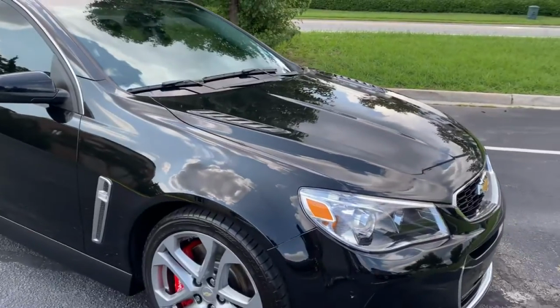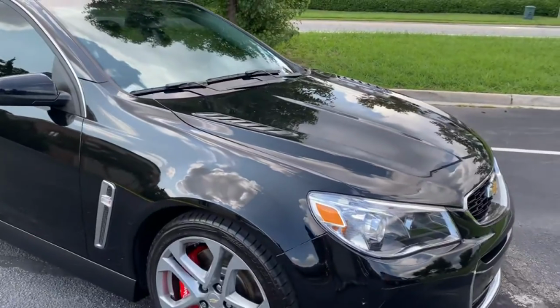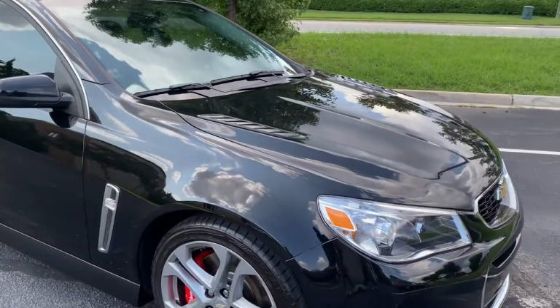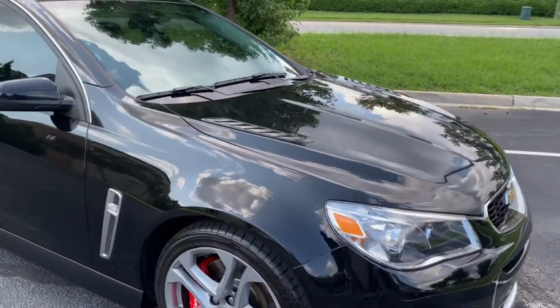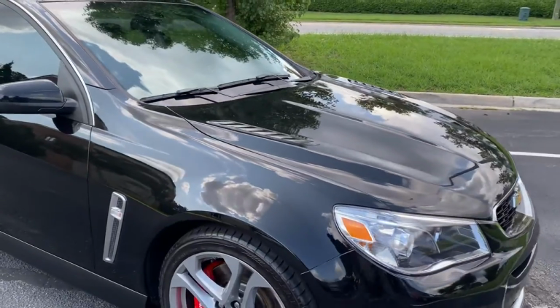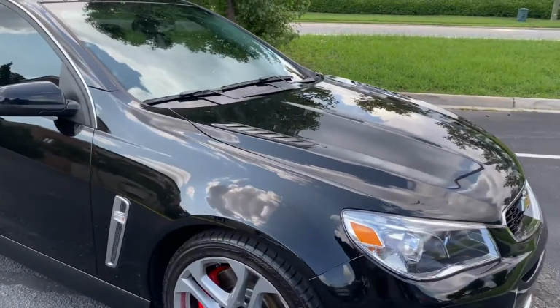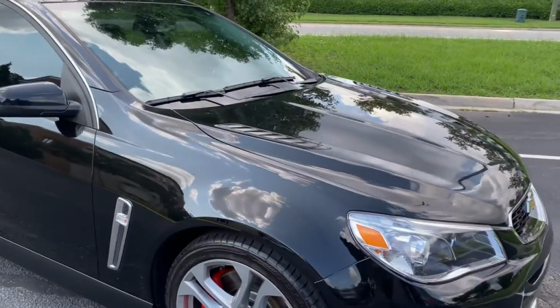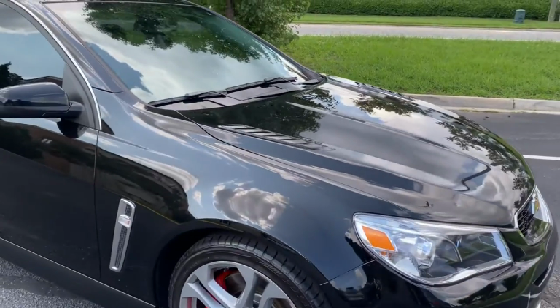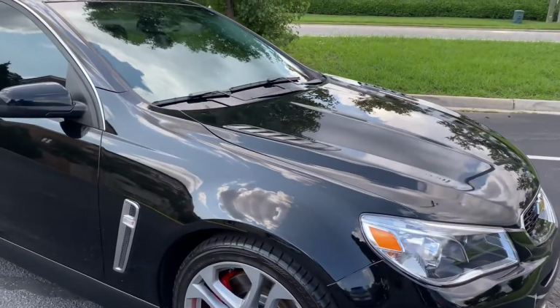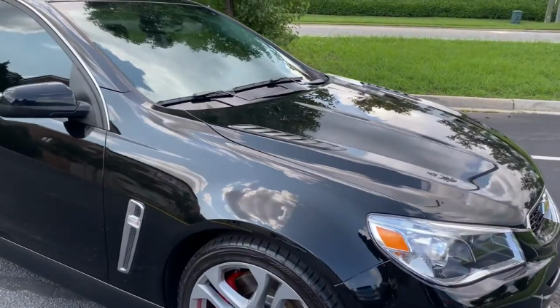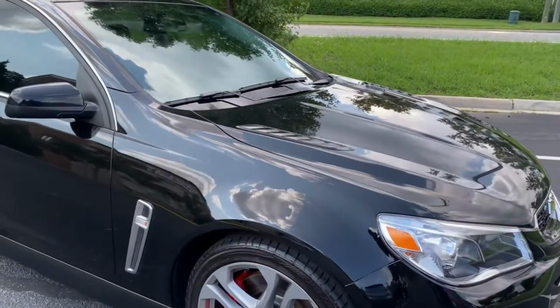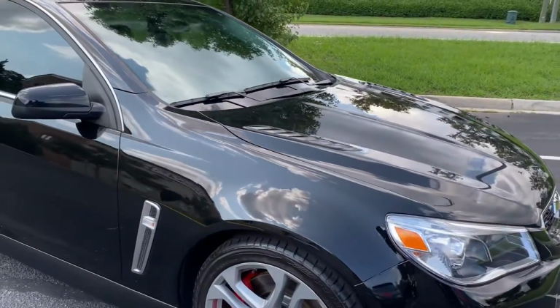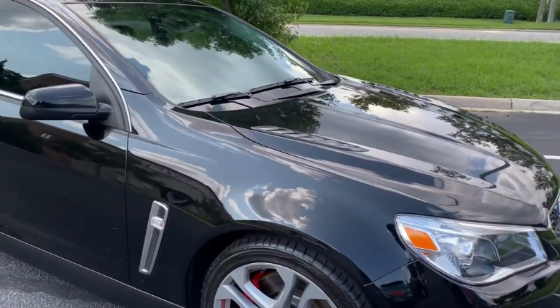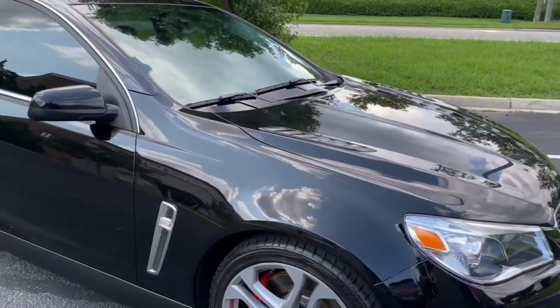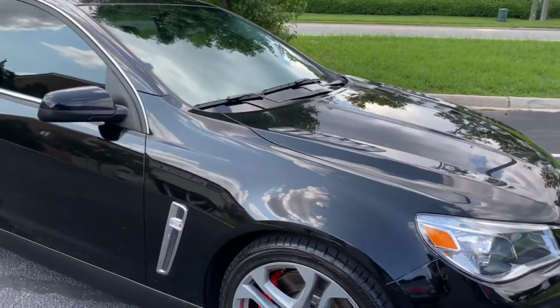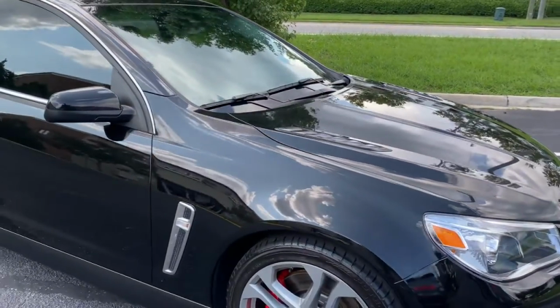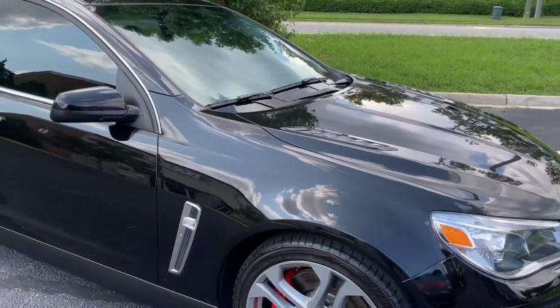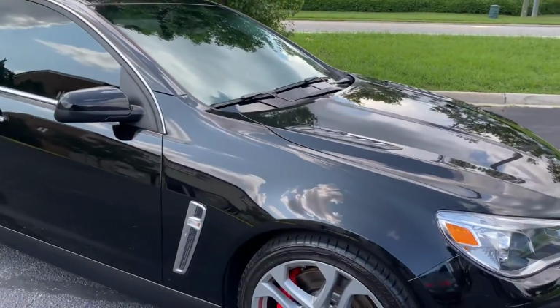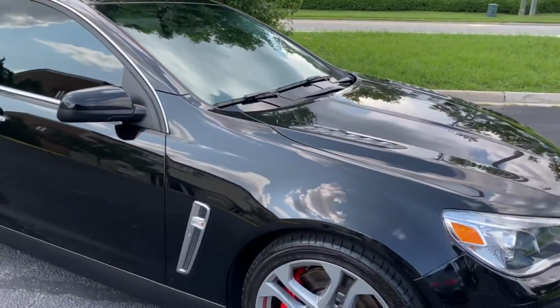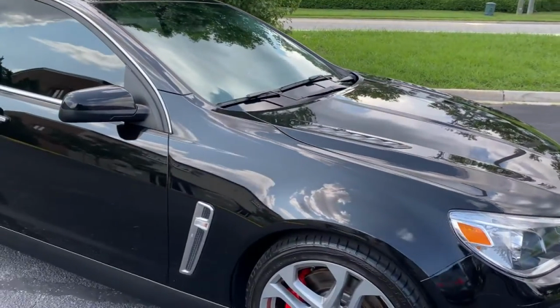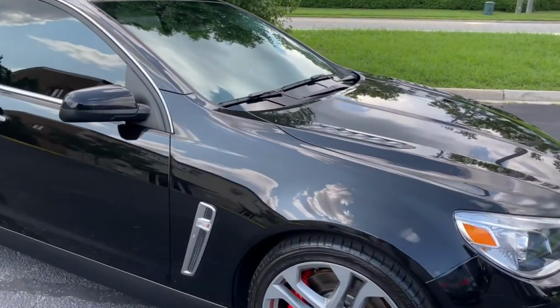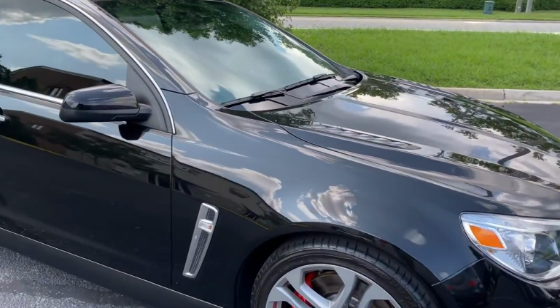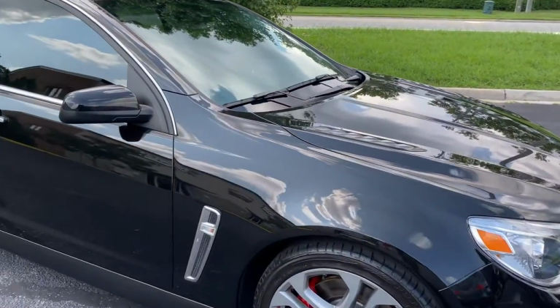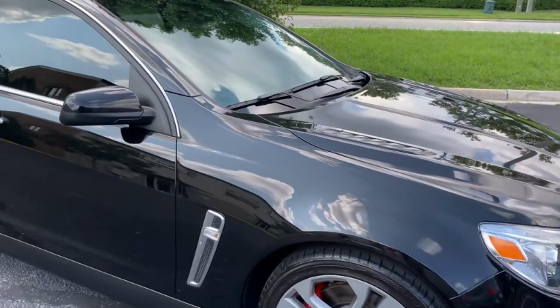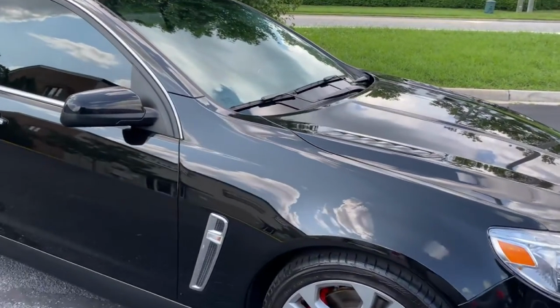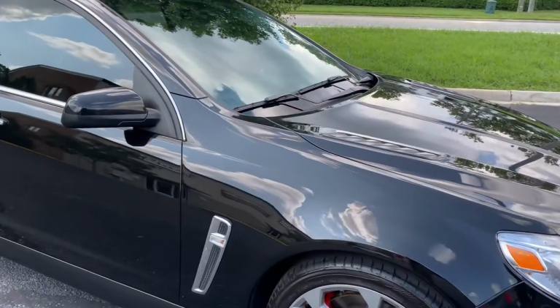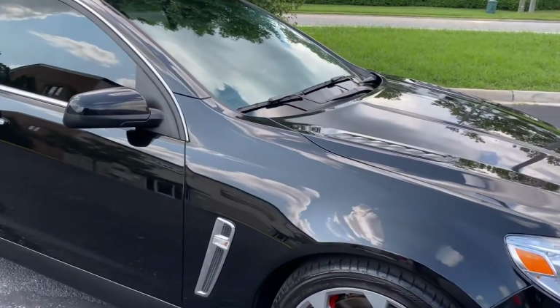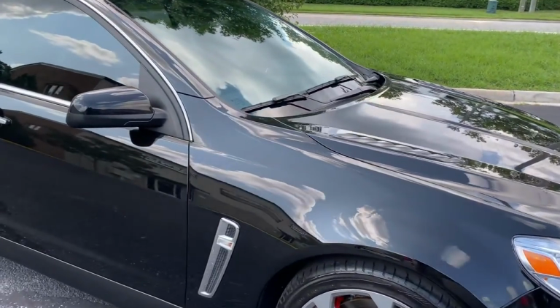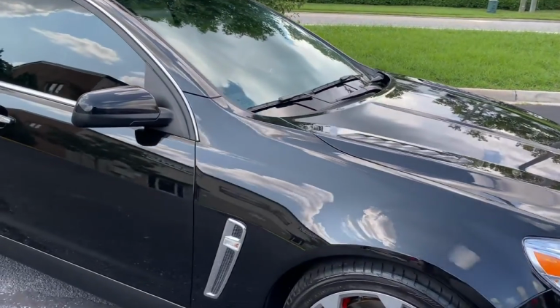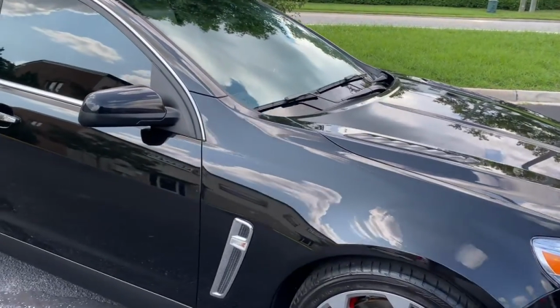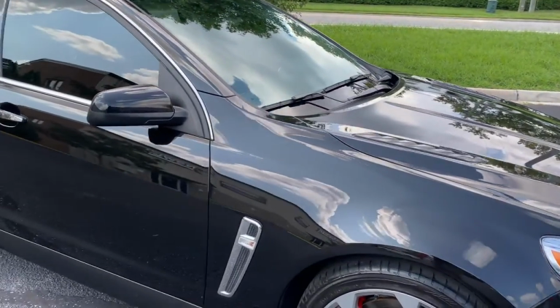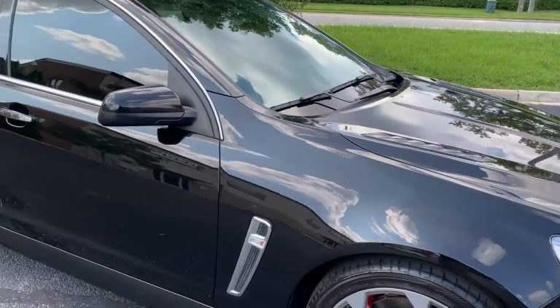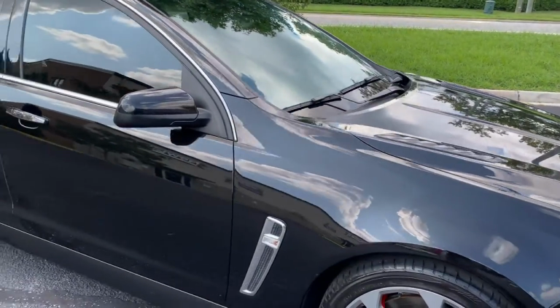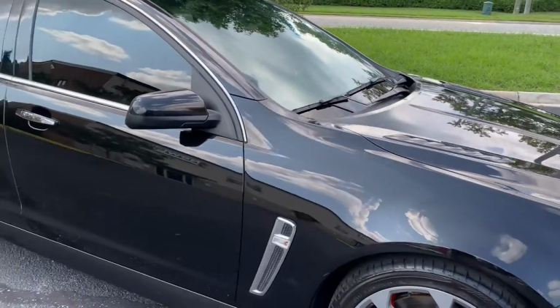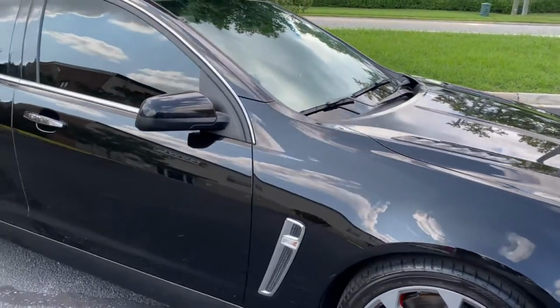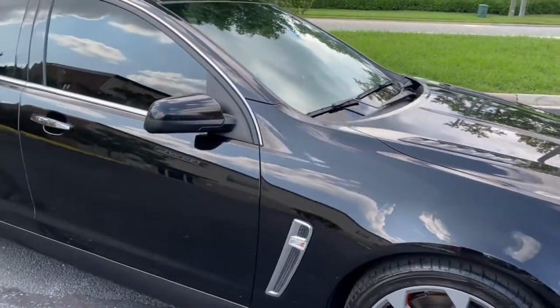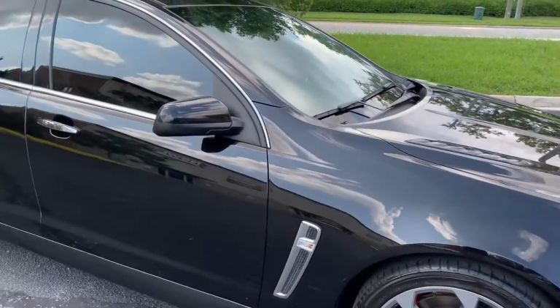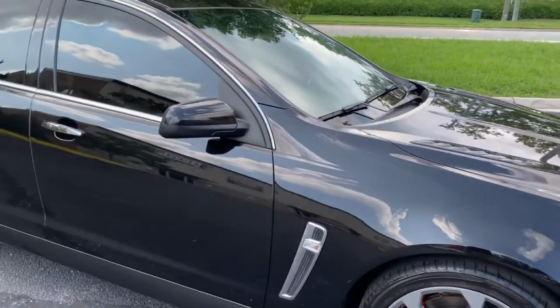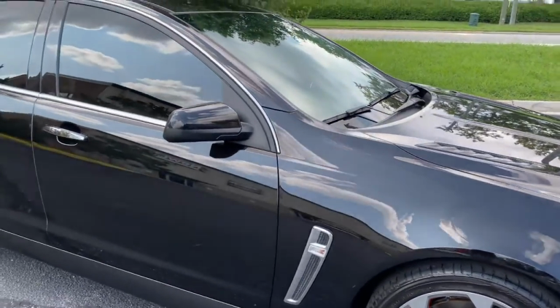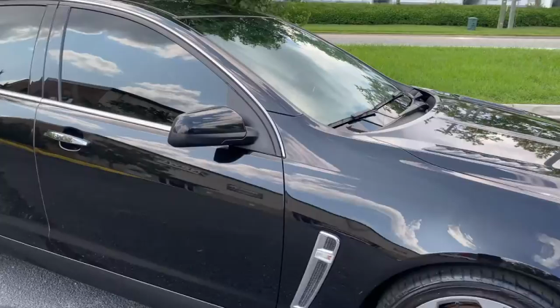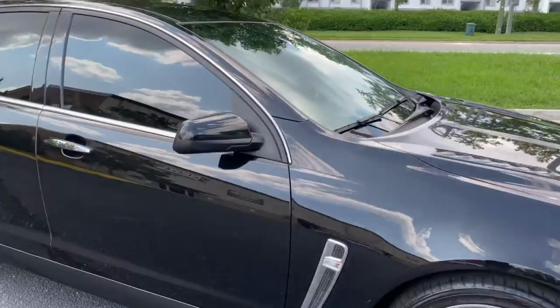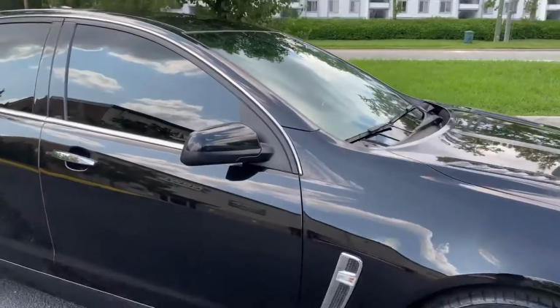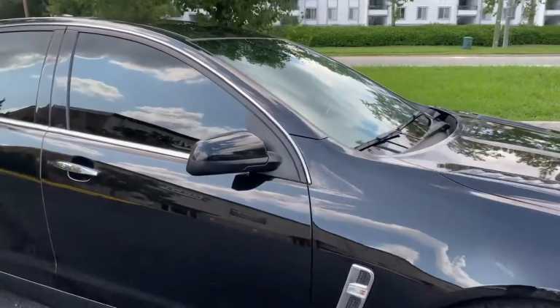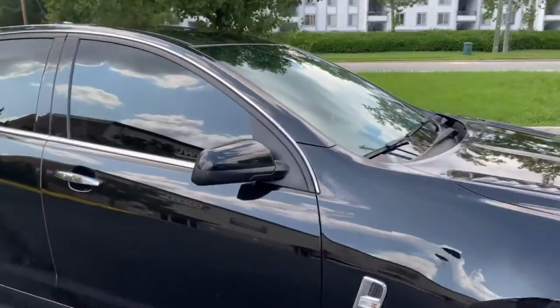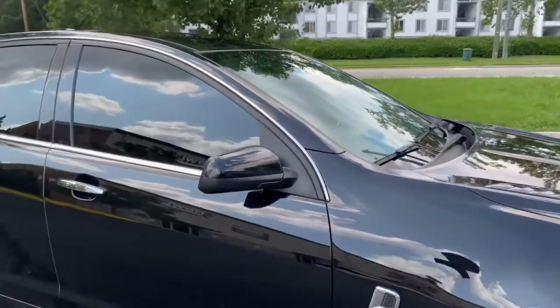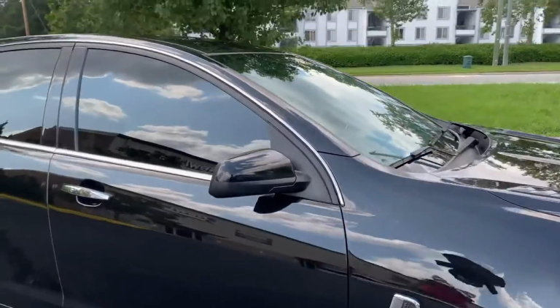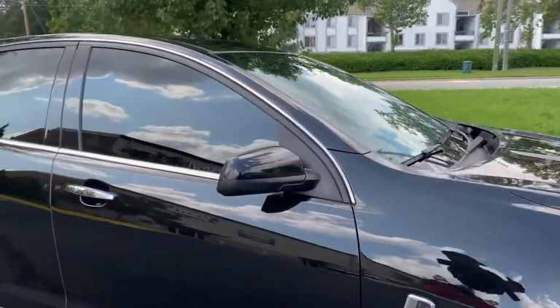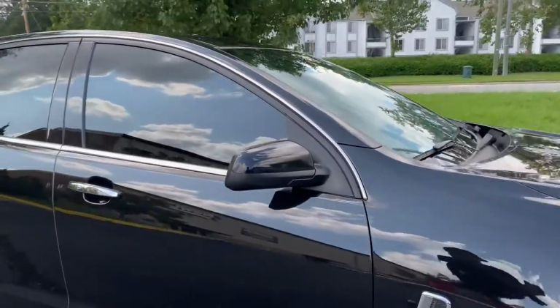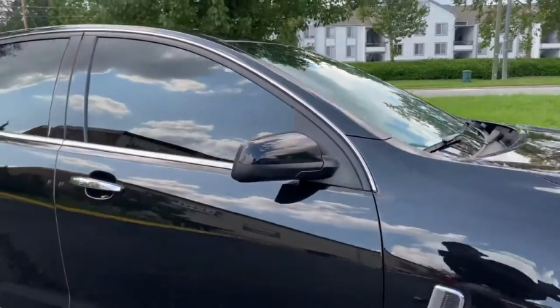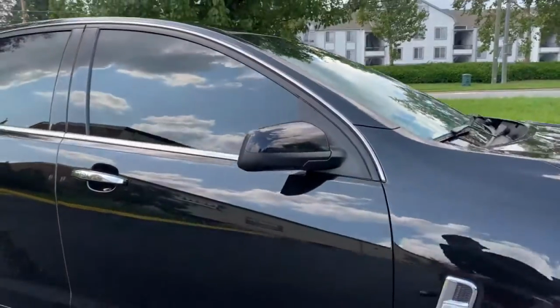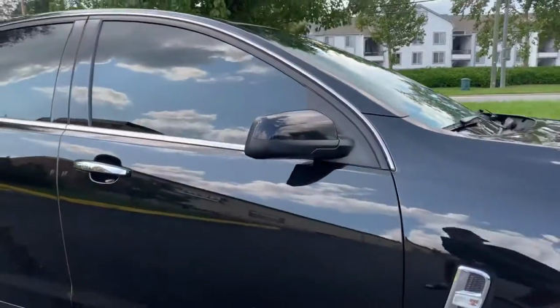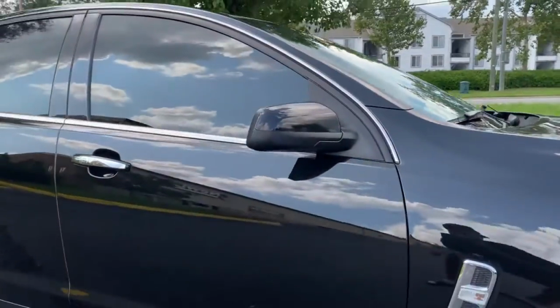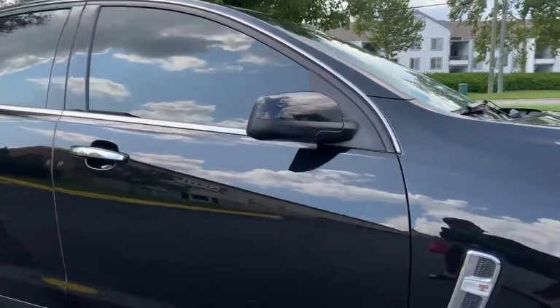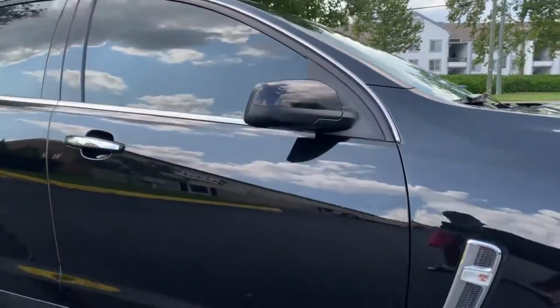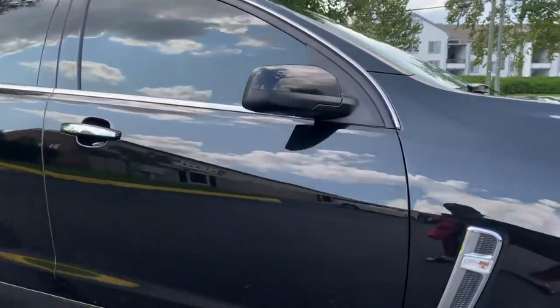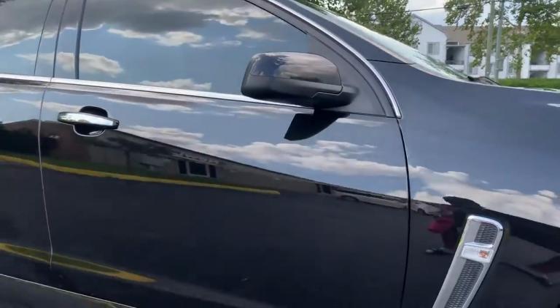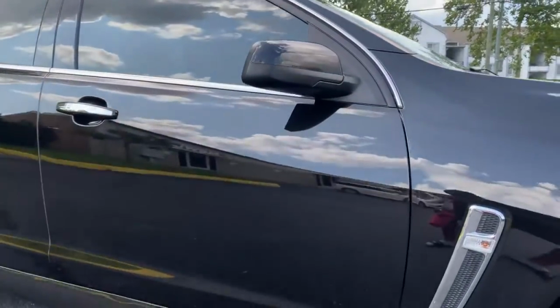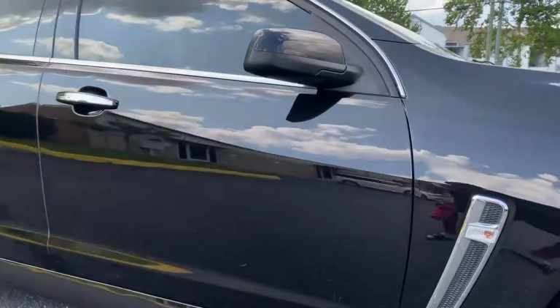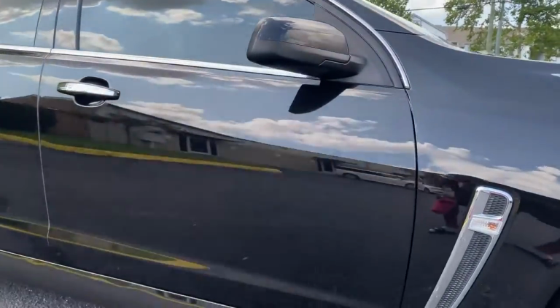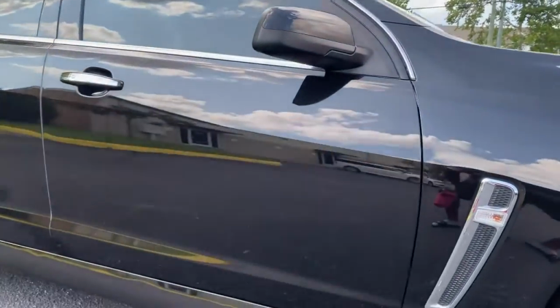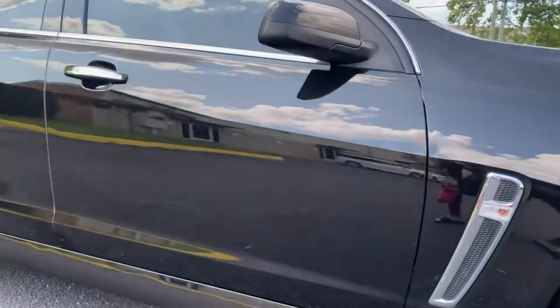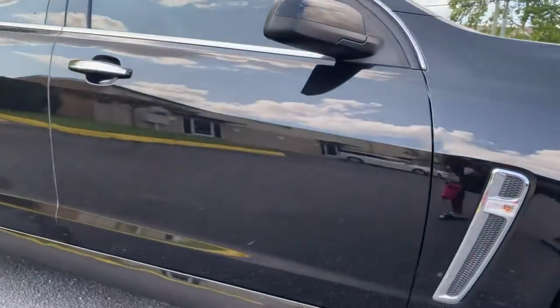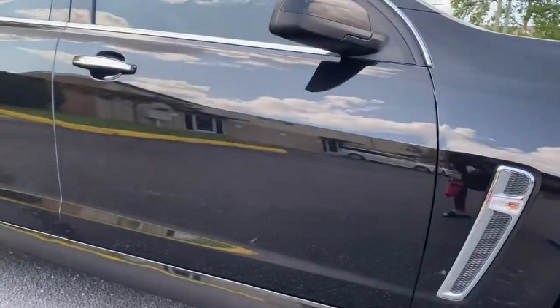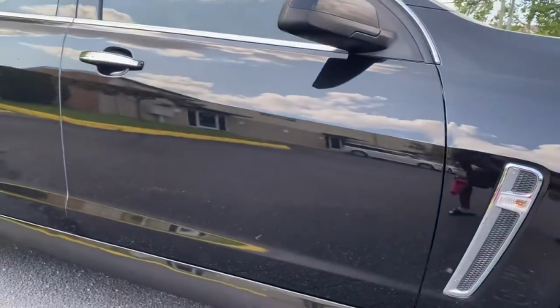See how glossy the paint is. It's super duper shiny. It's like a mirror.